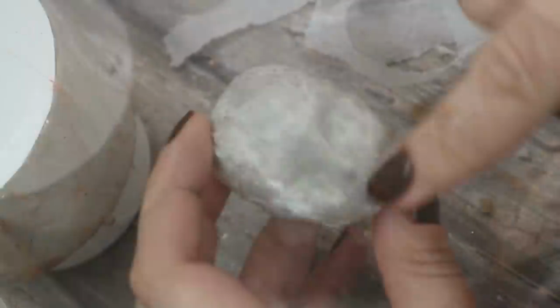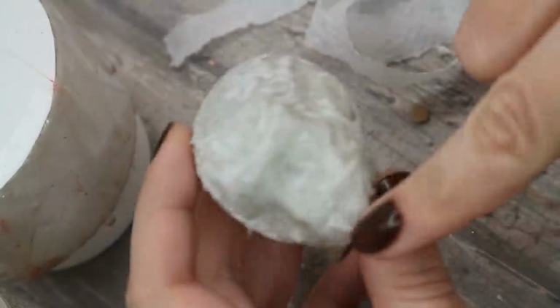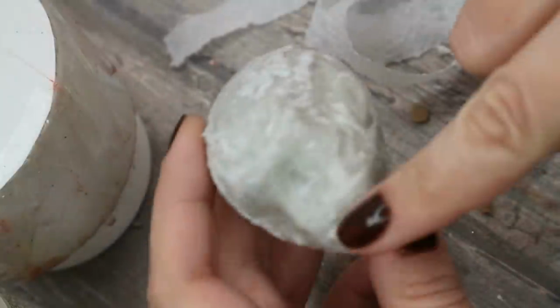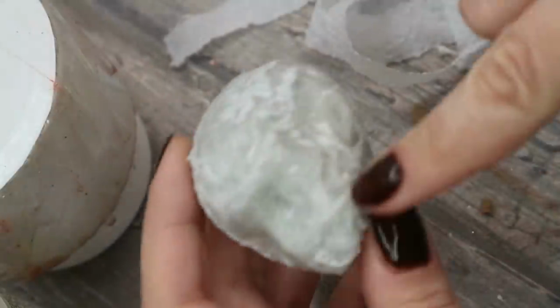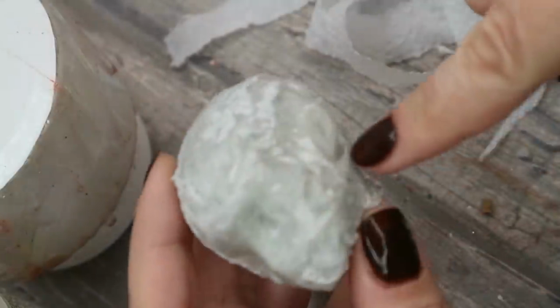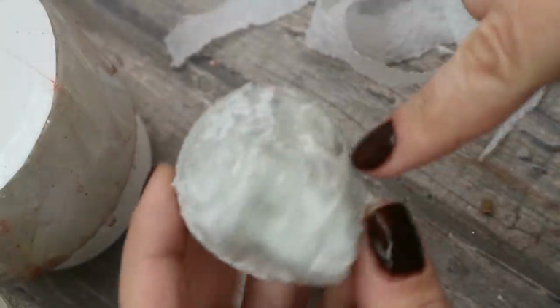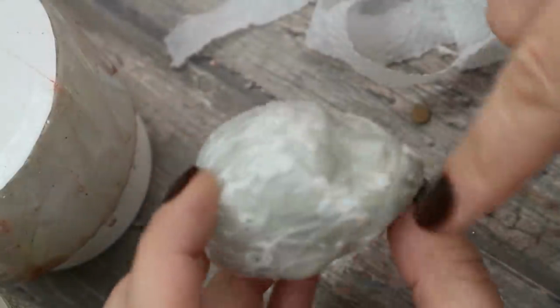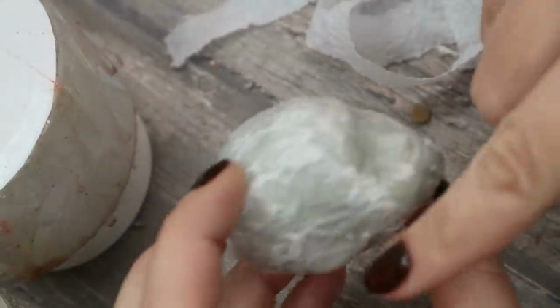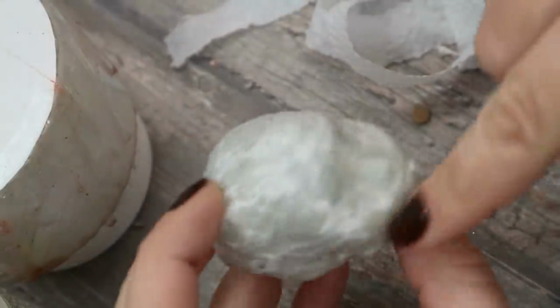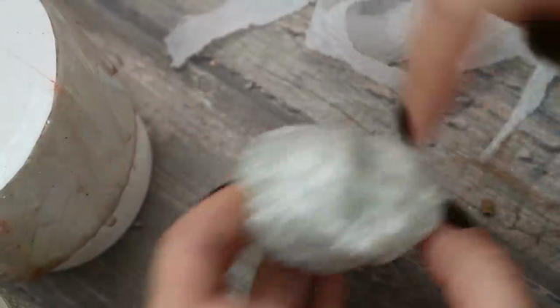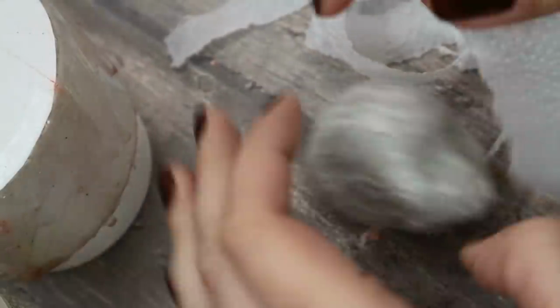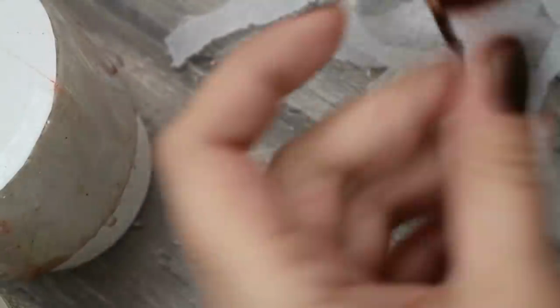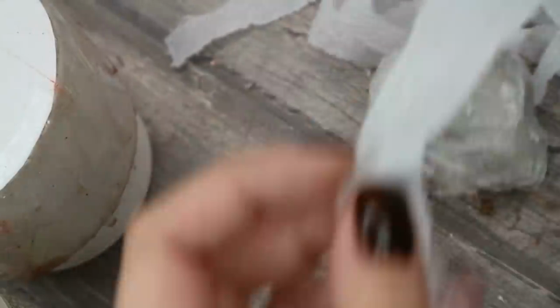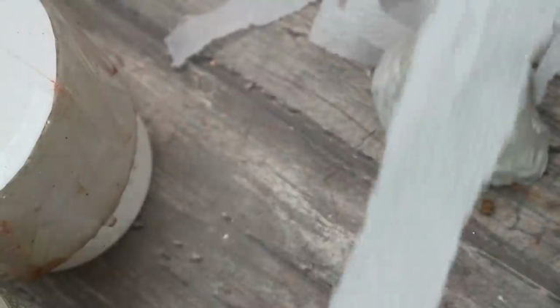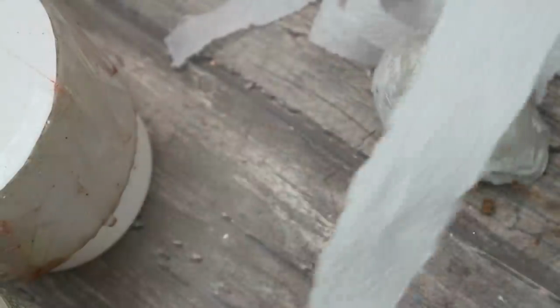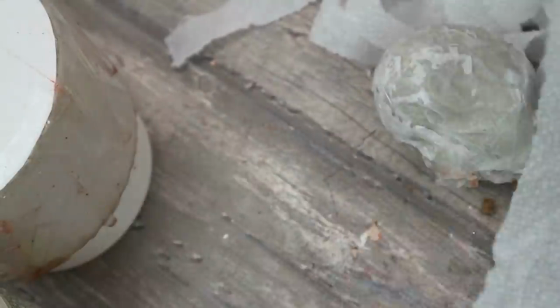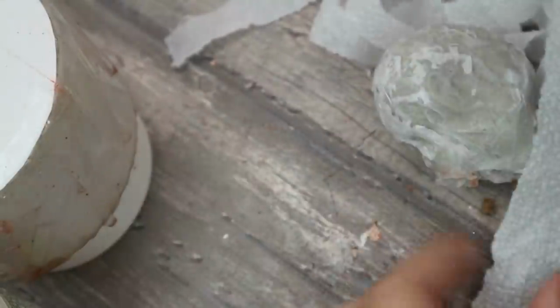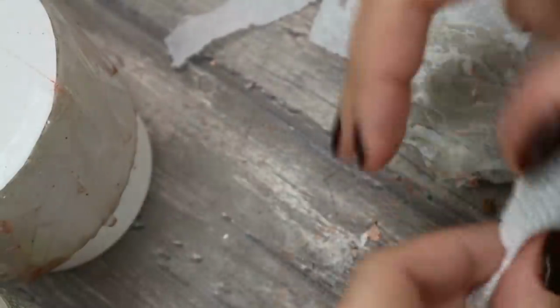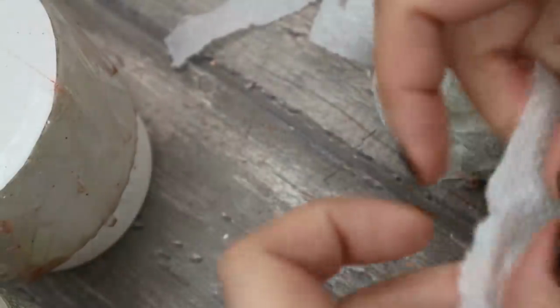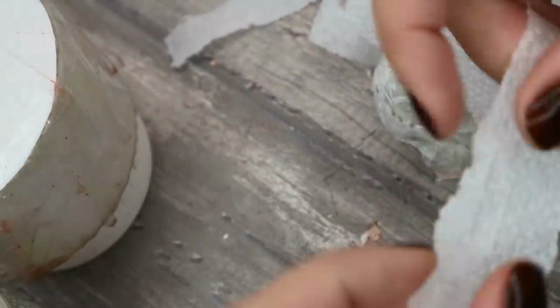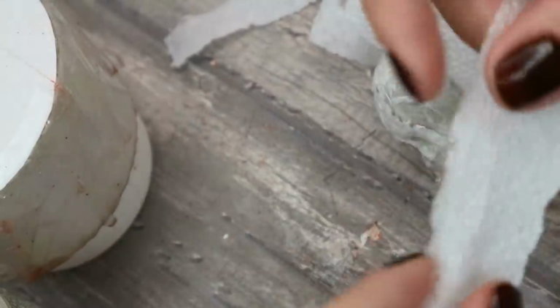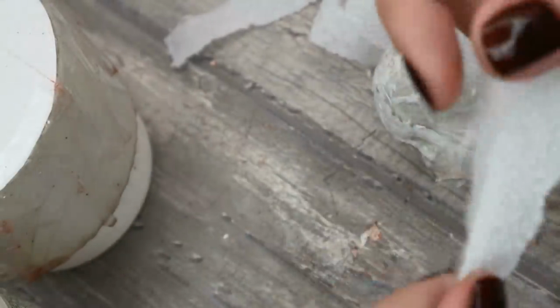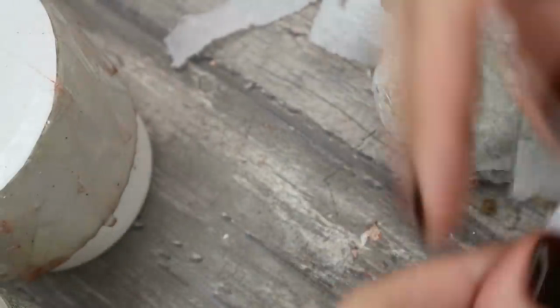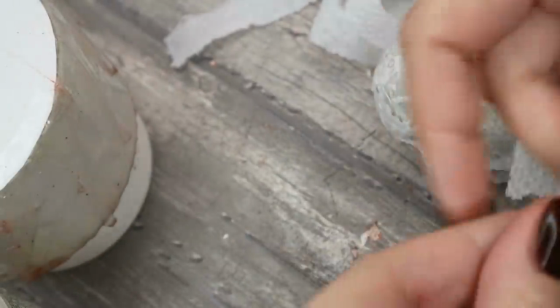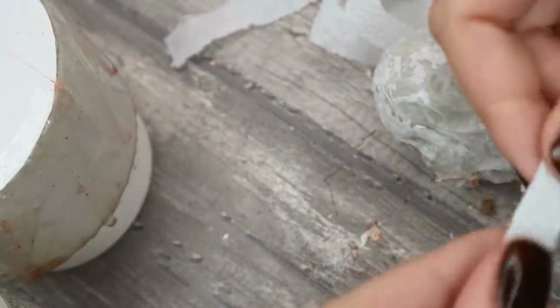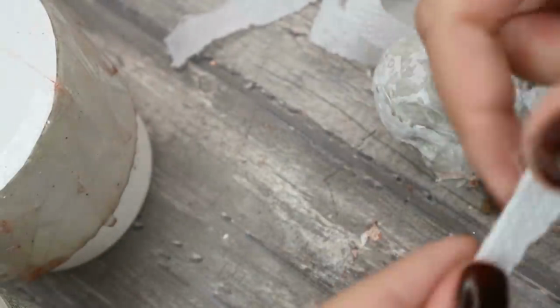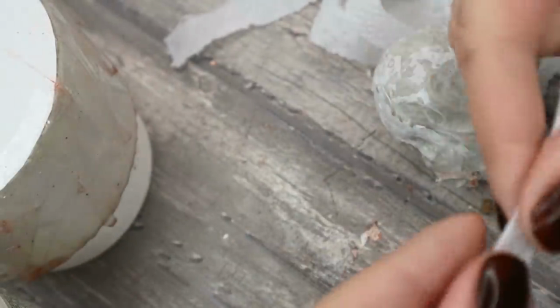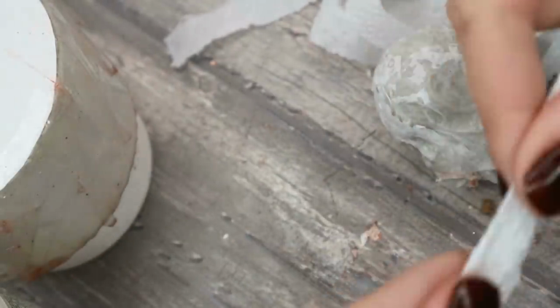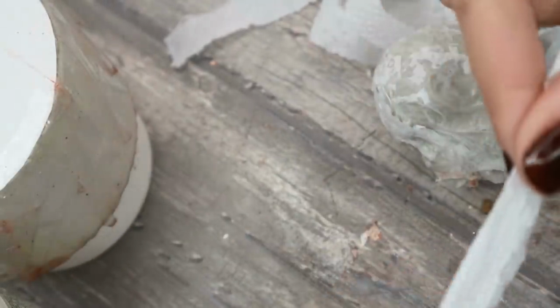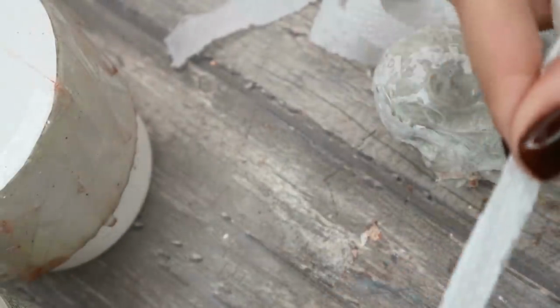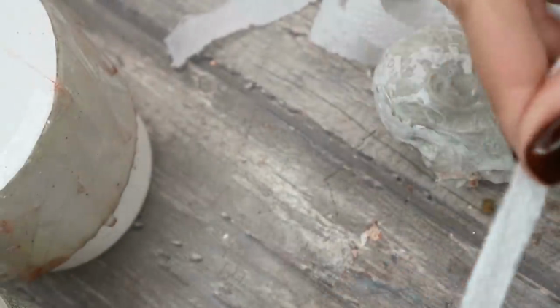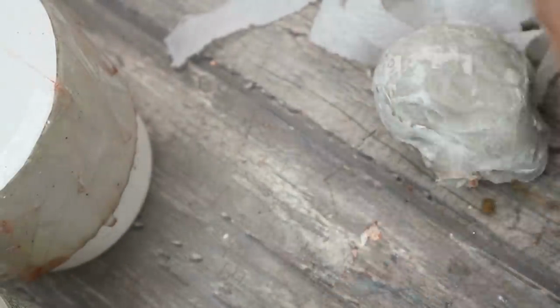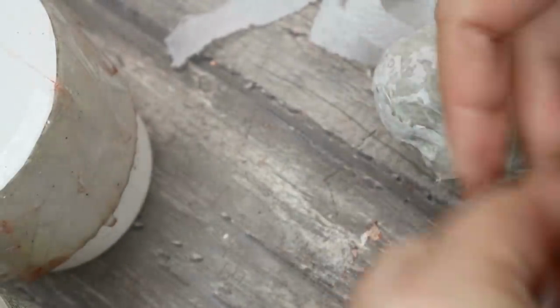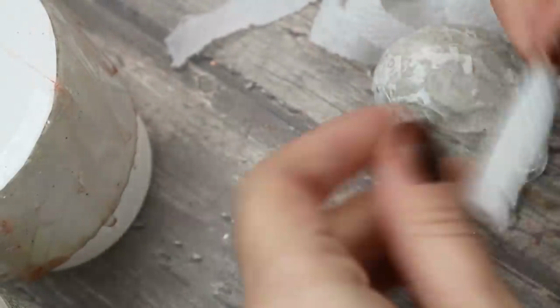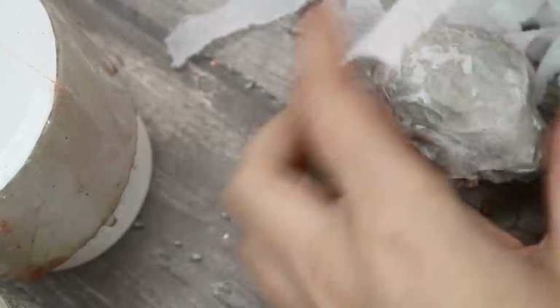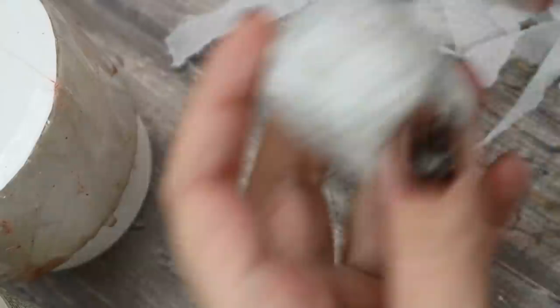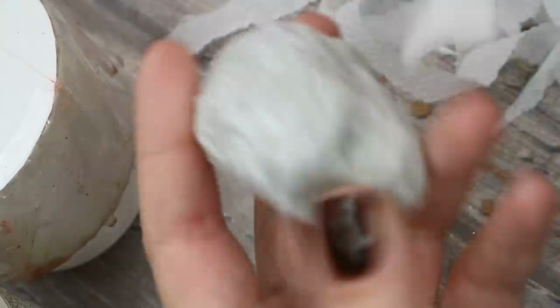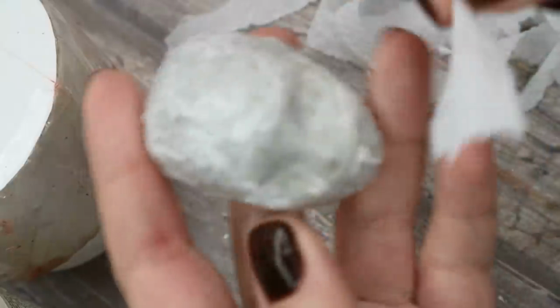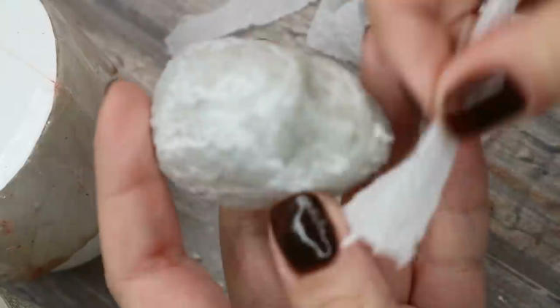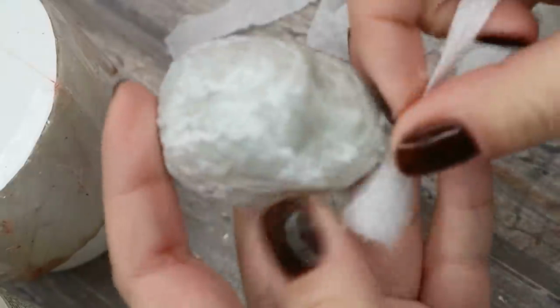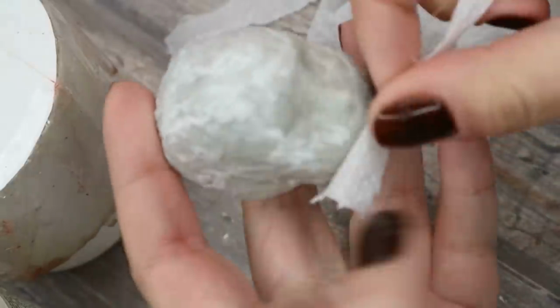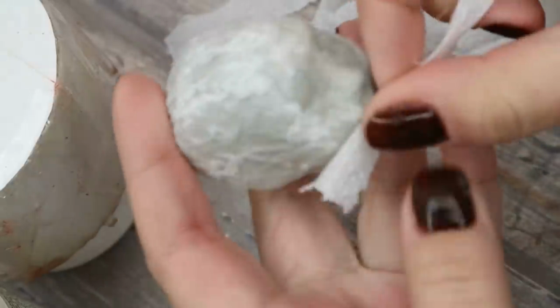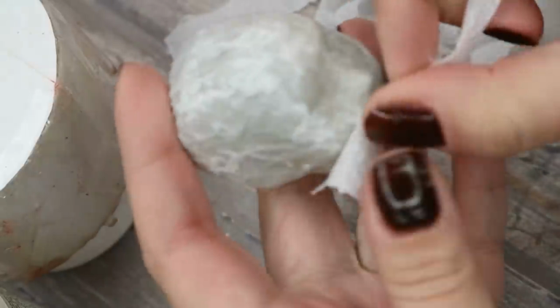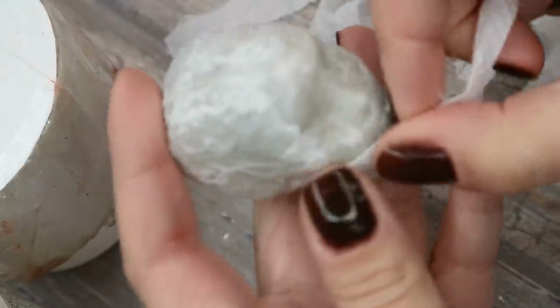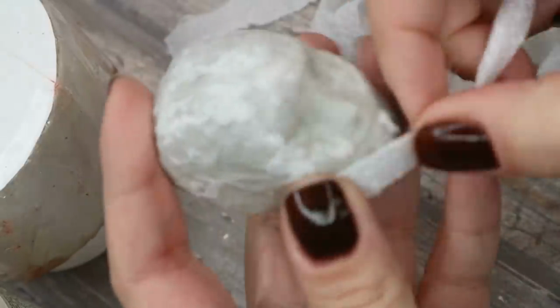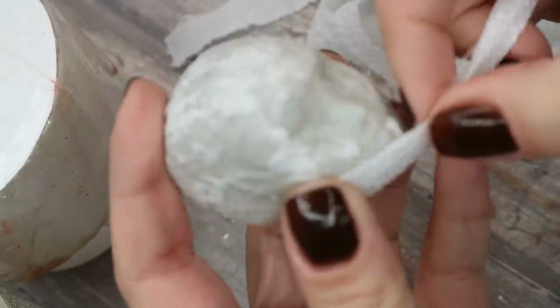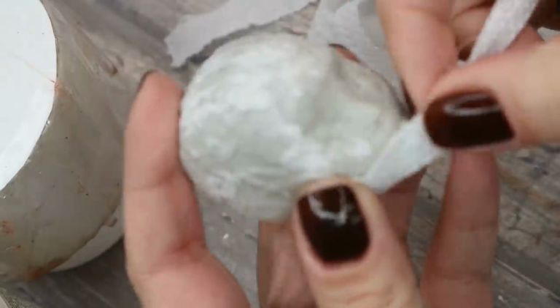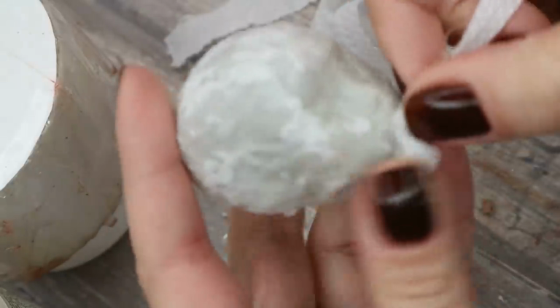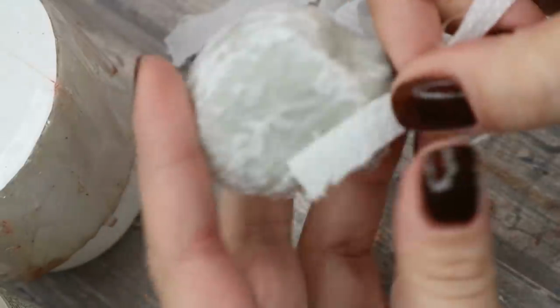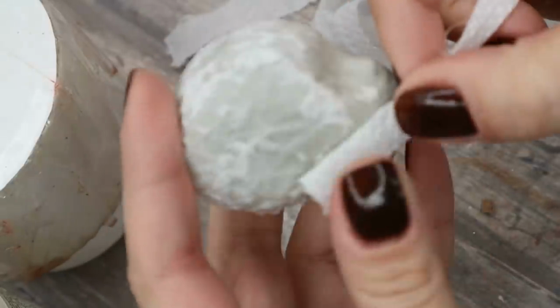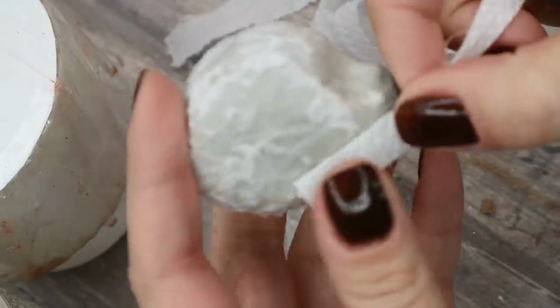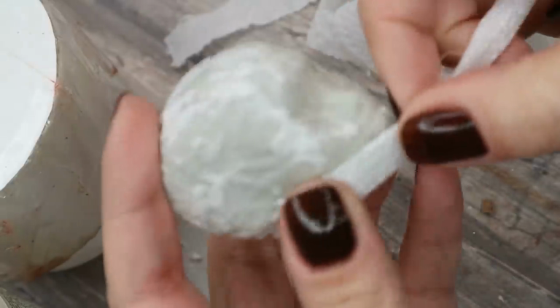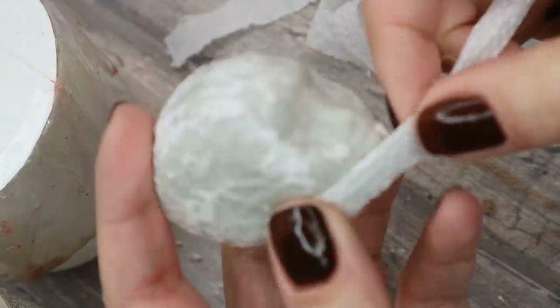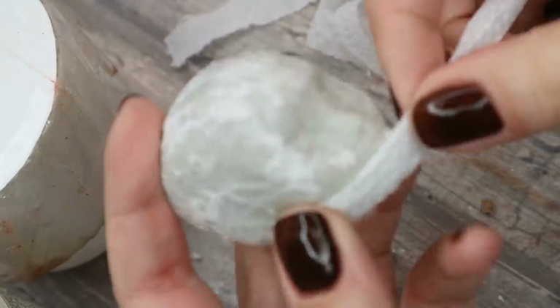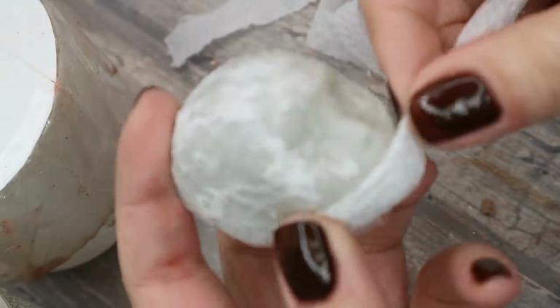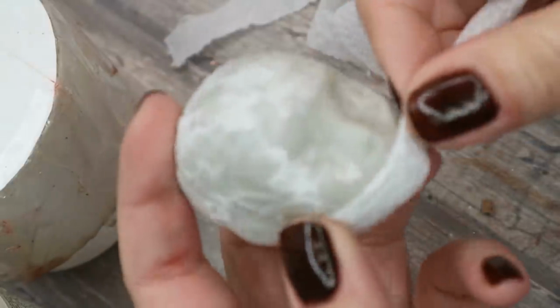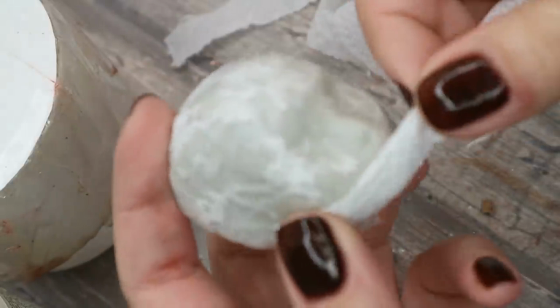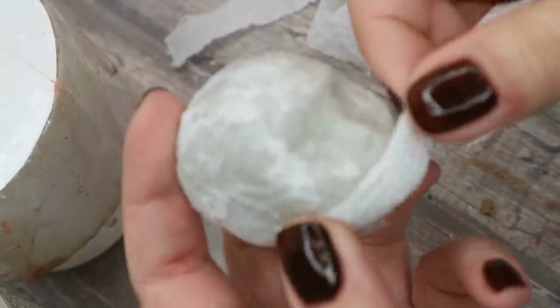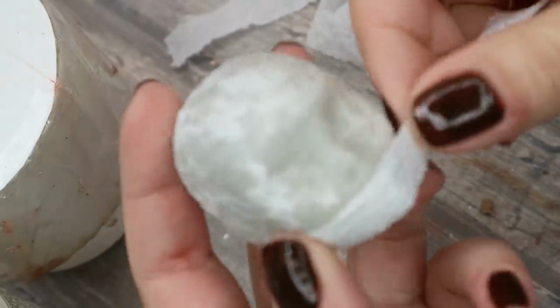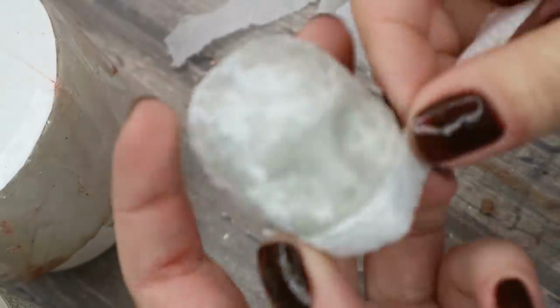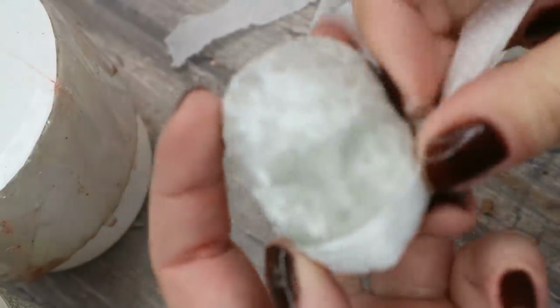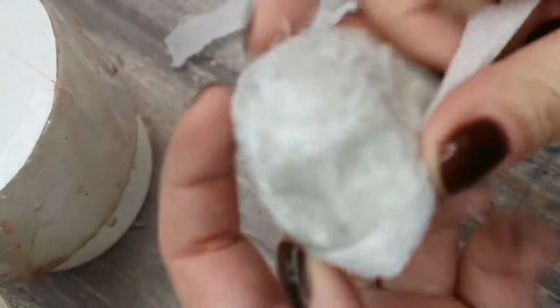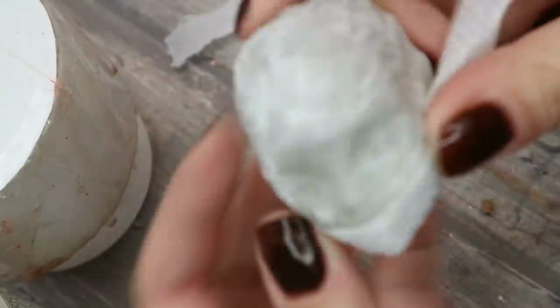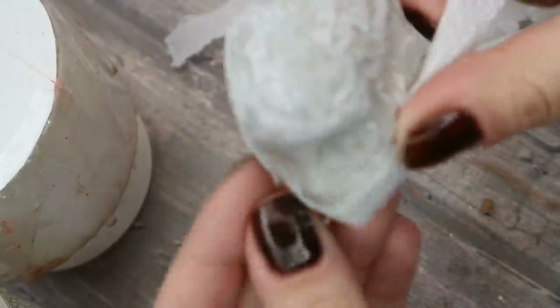When the last layer gets dry, I'm going to make a mouth — or let's say a split — on the place of her mouth.